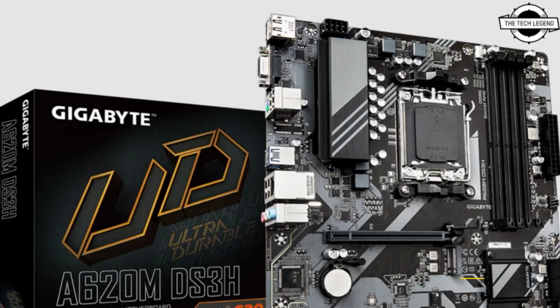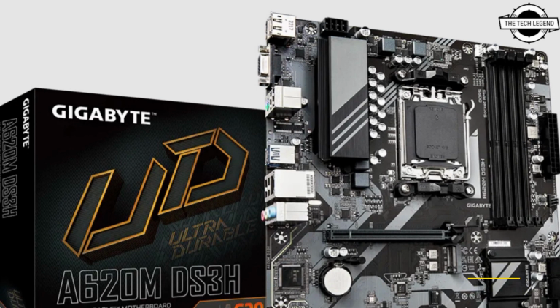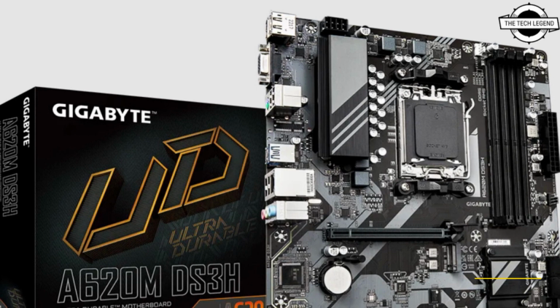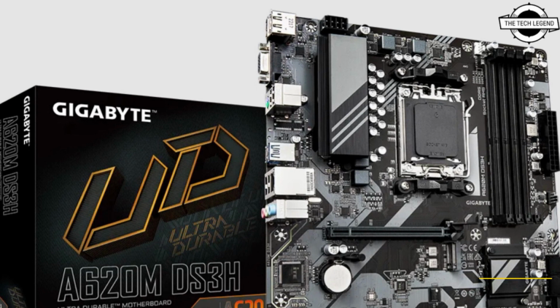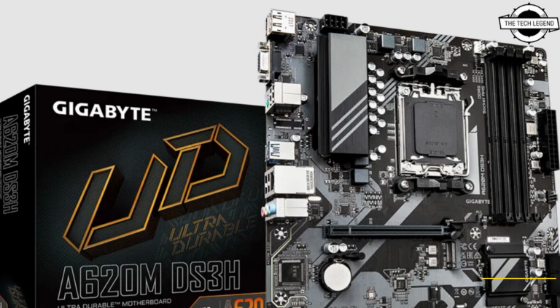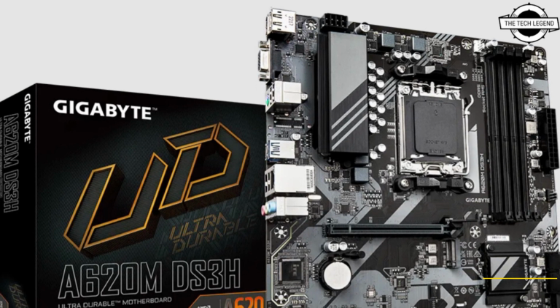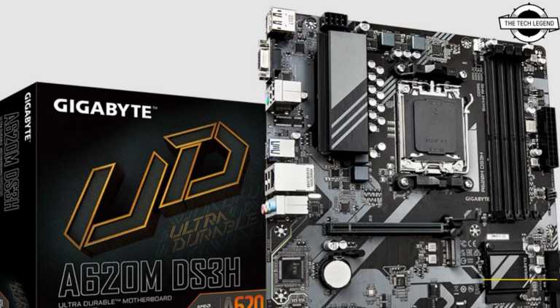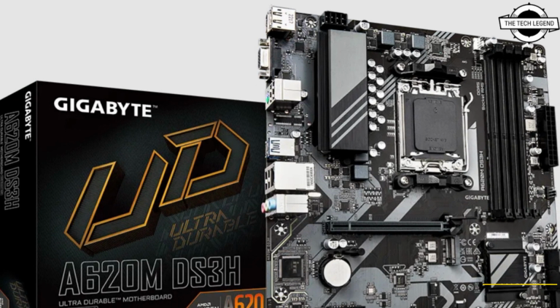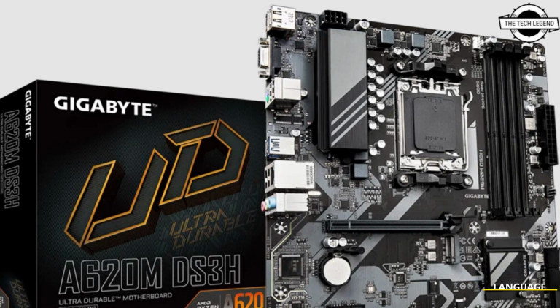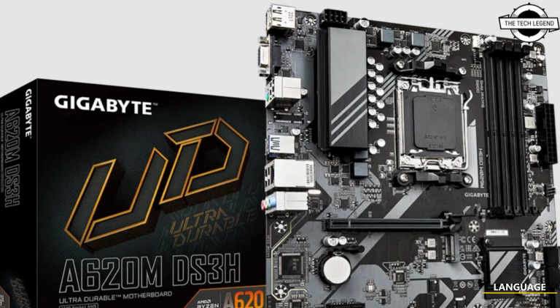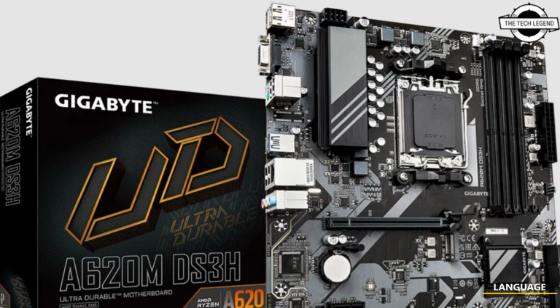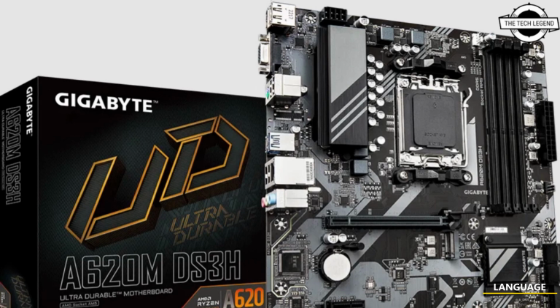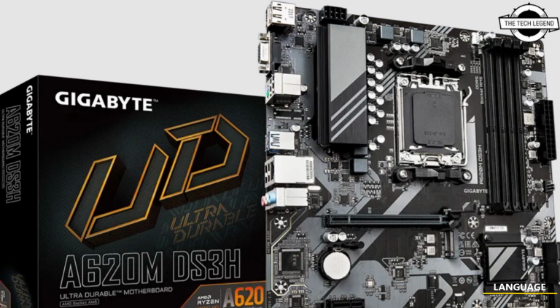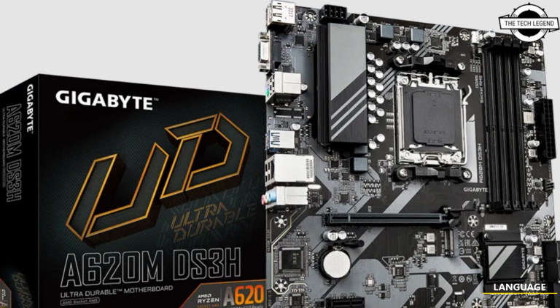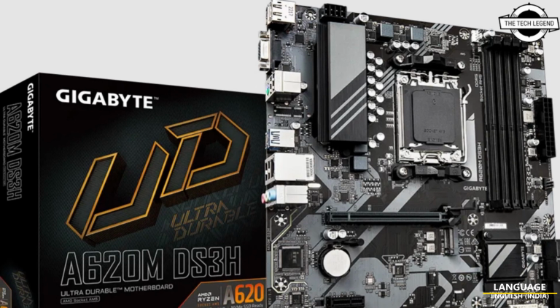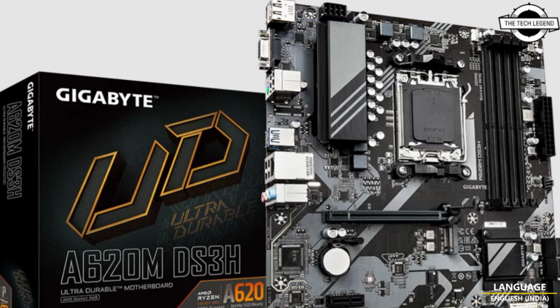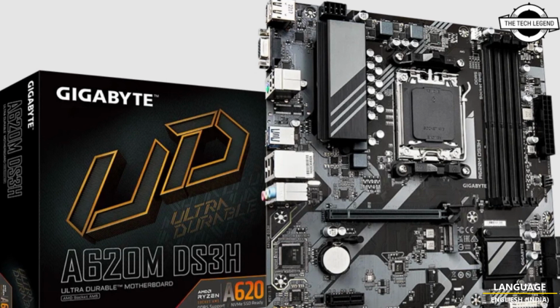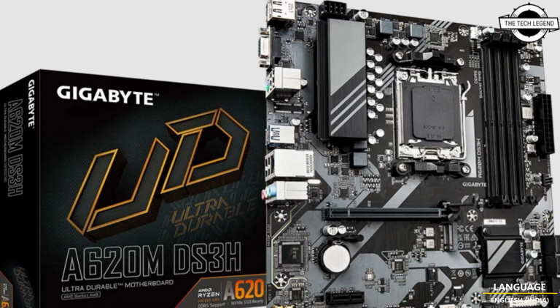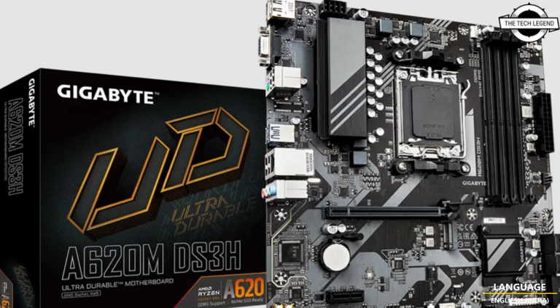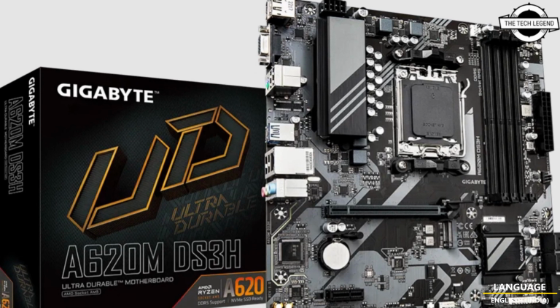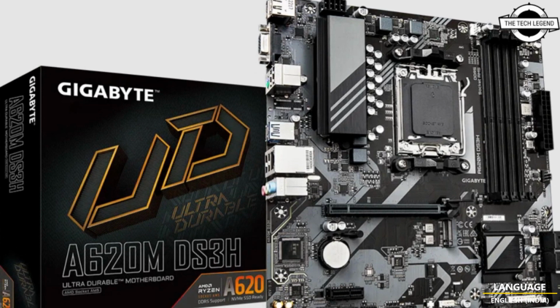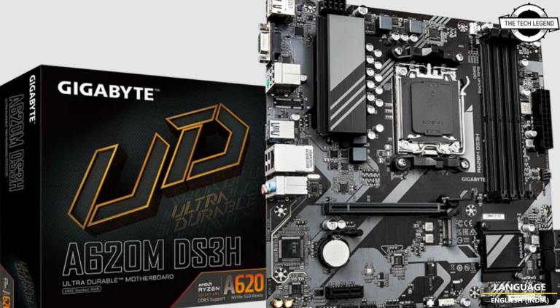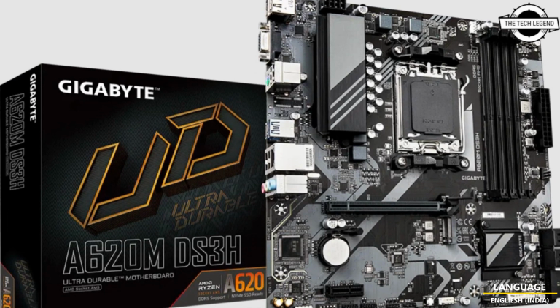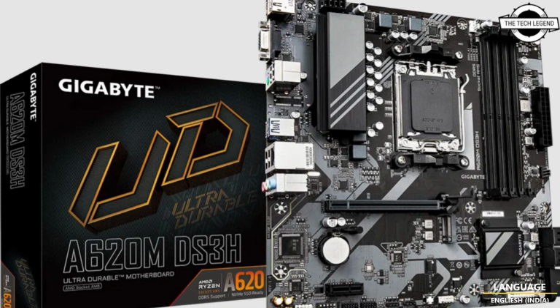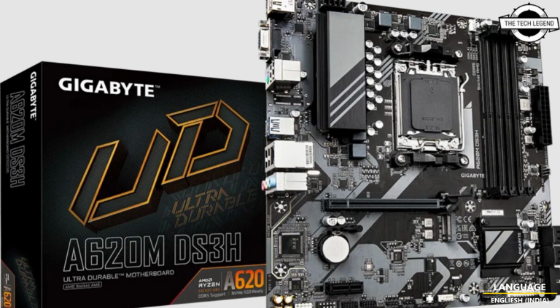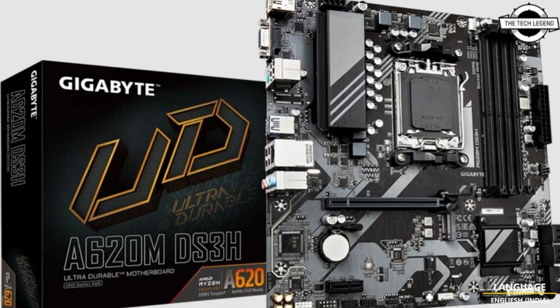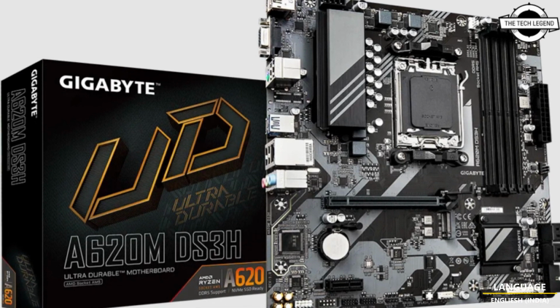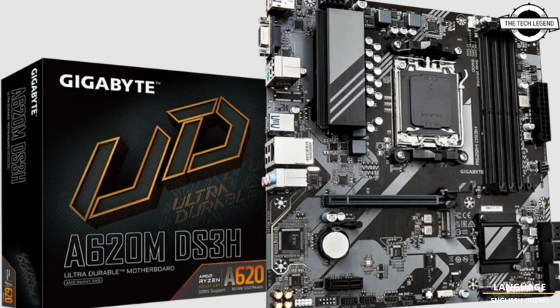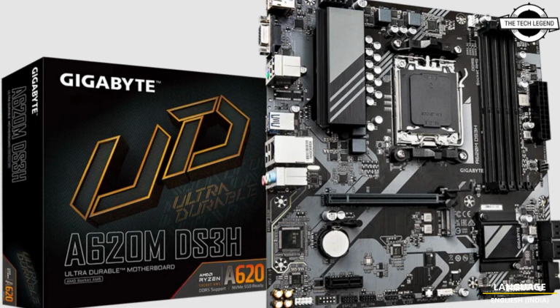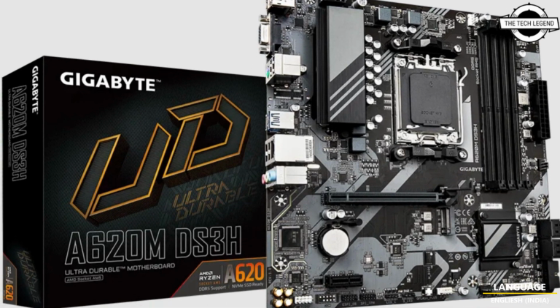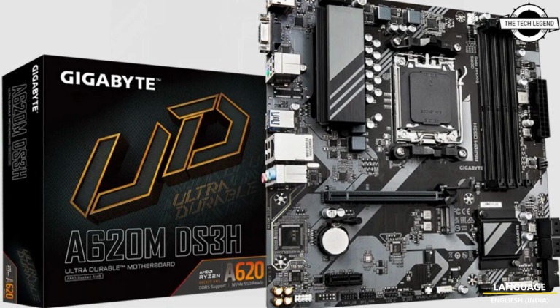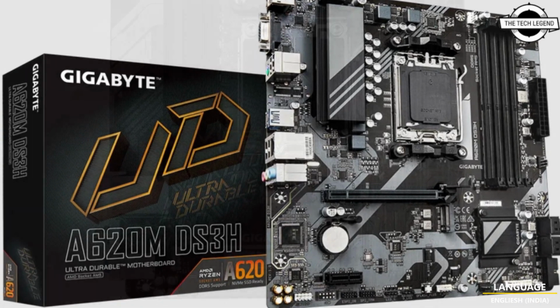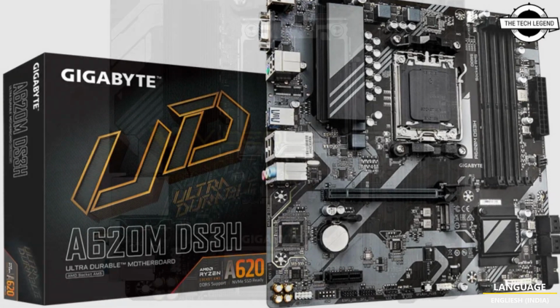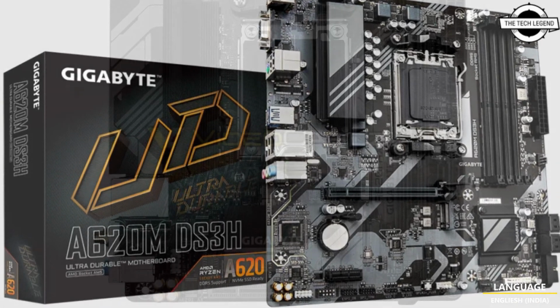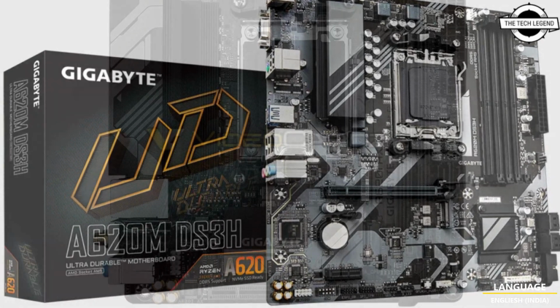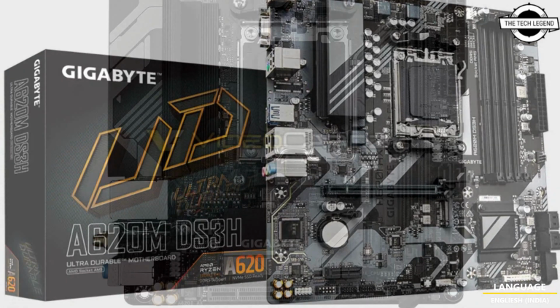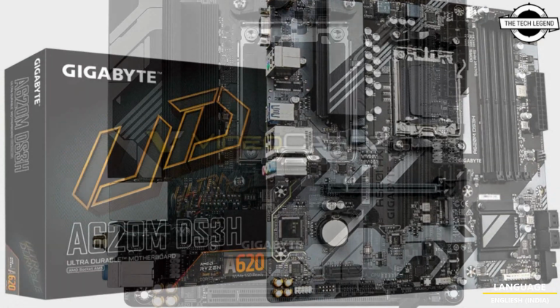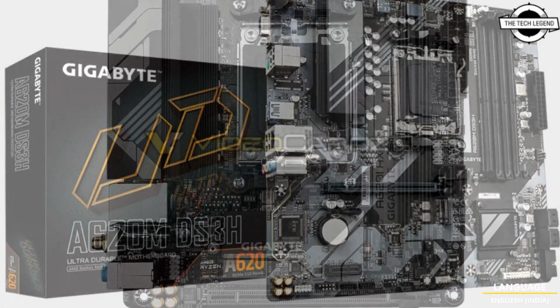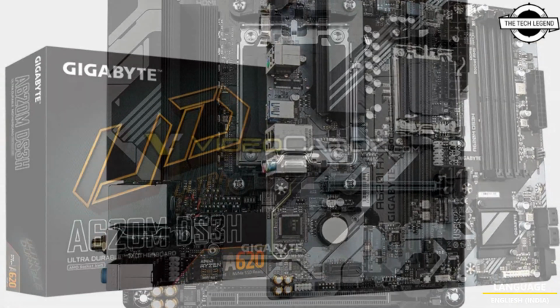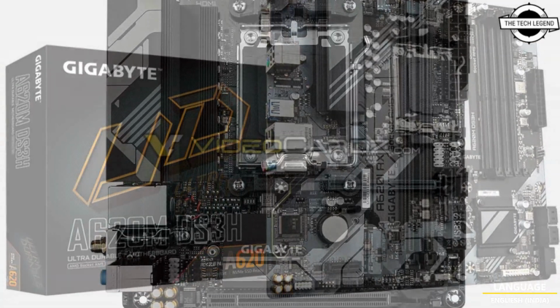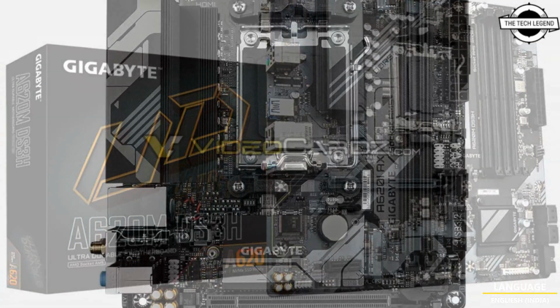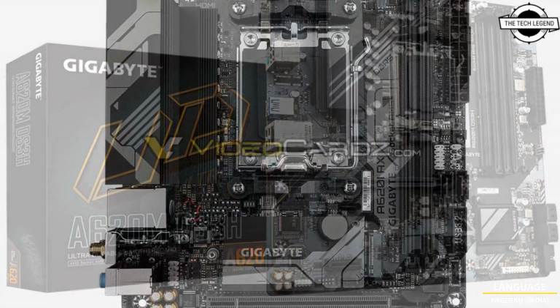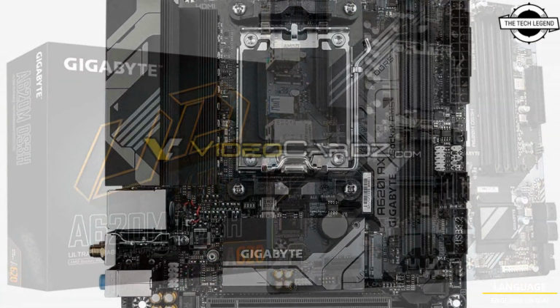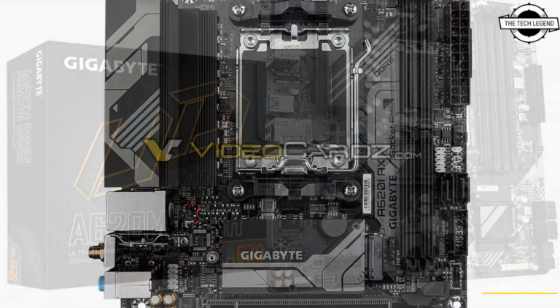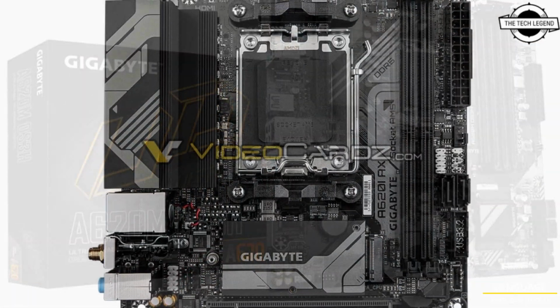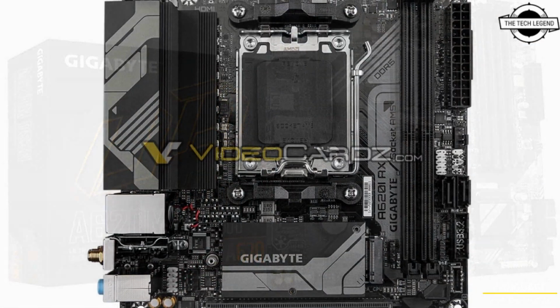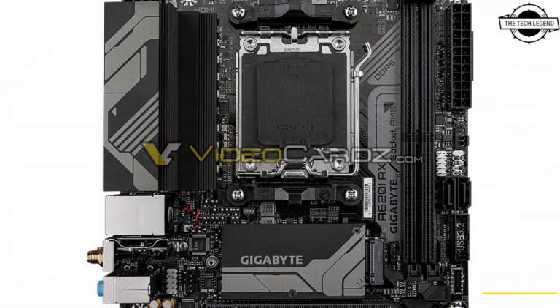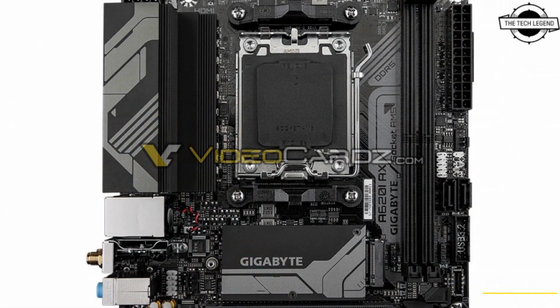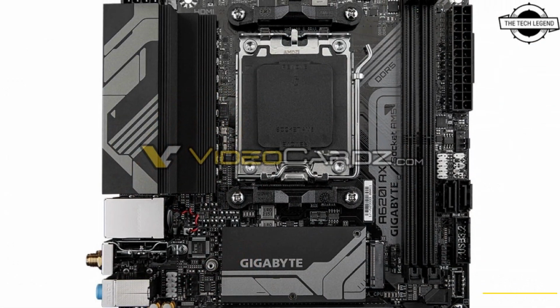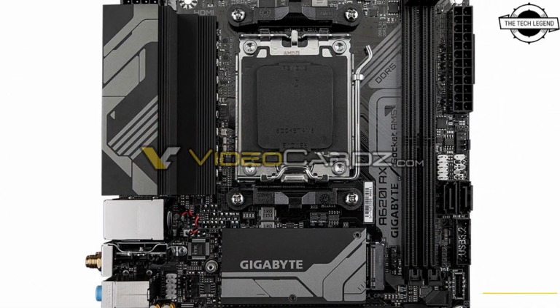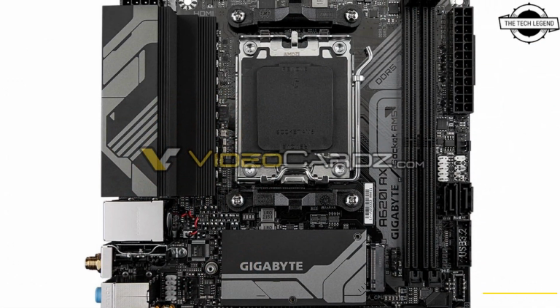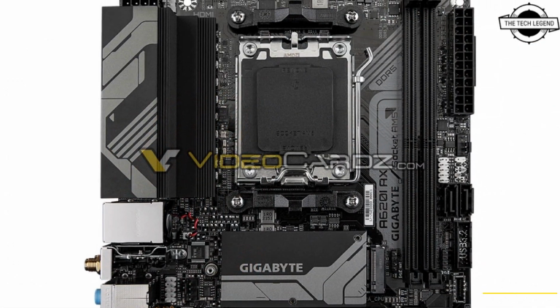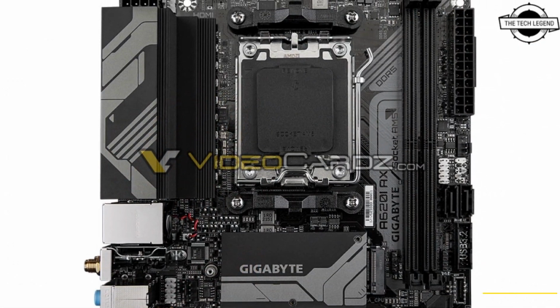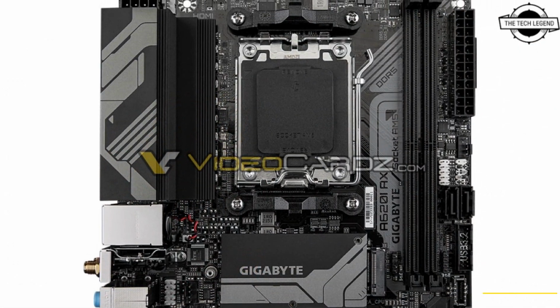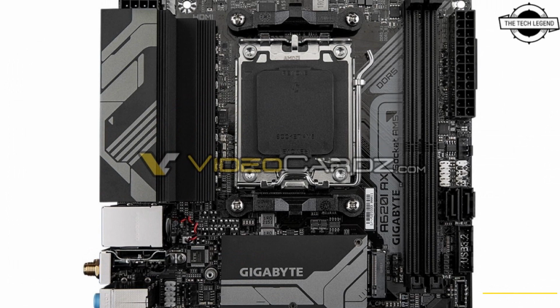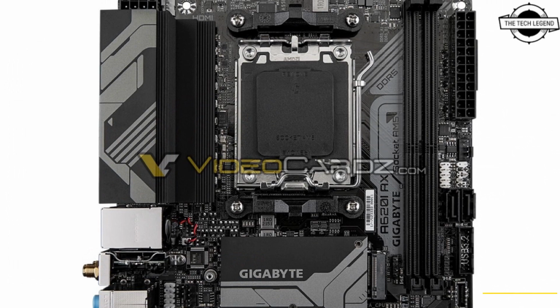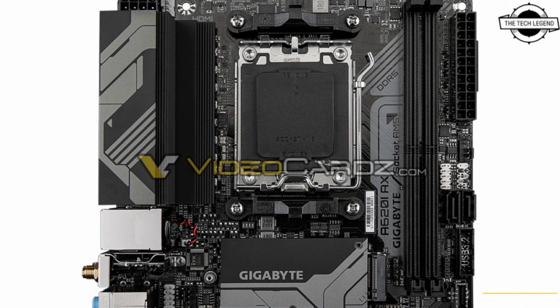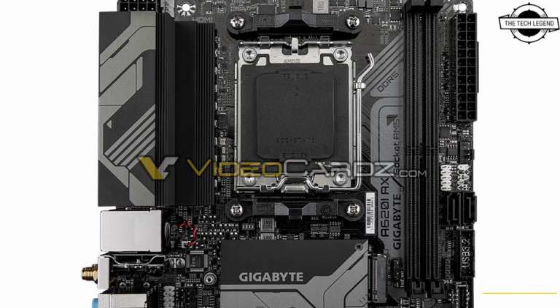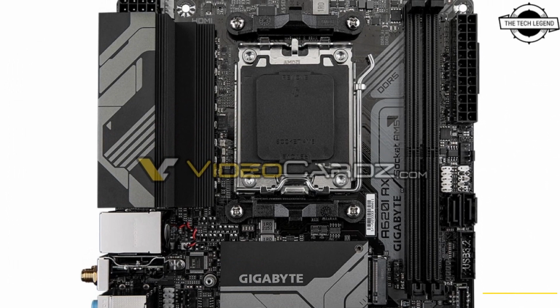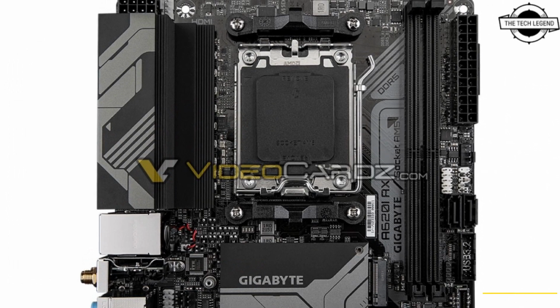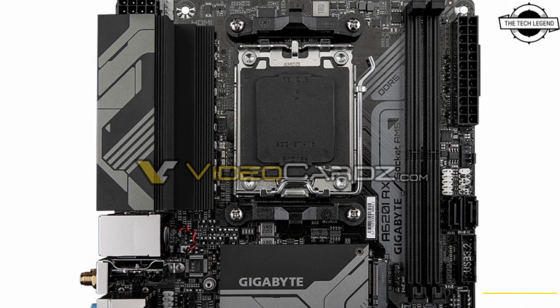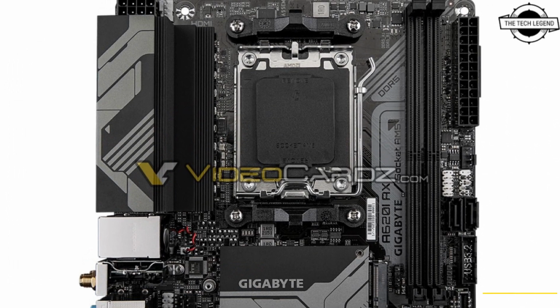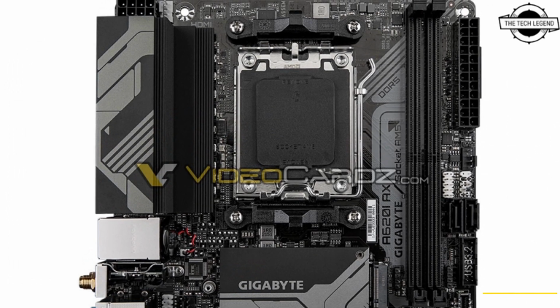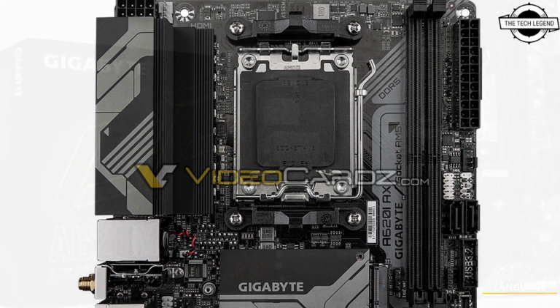Hello friends, welcome to the TechlyZen channel. Today I will talk about Gigabyte's first AMD A620 Mini ITX motherboard.